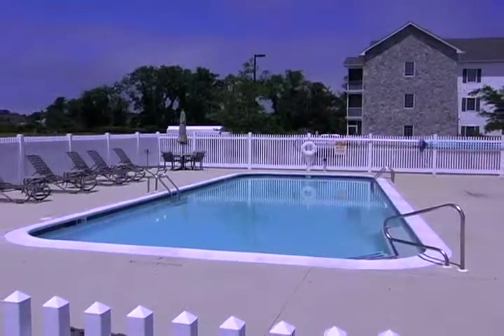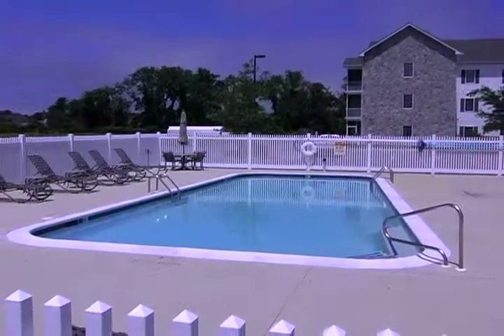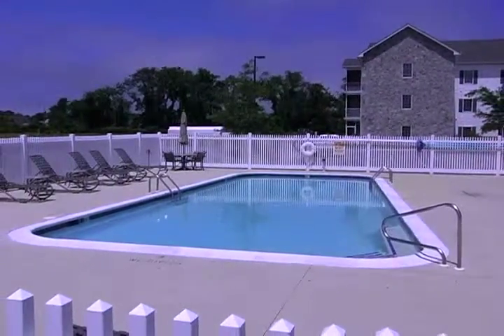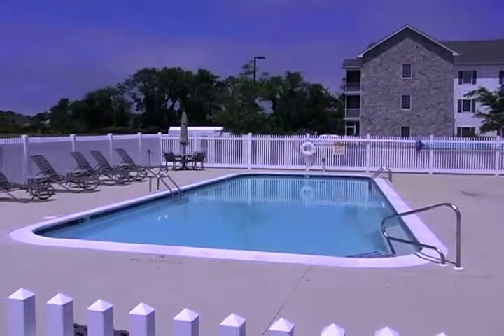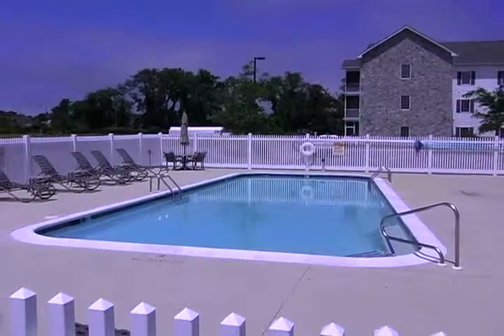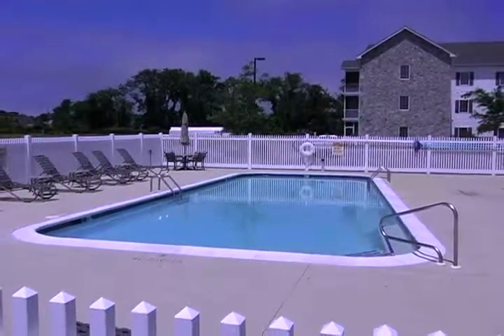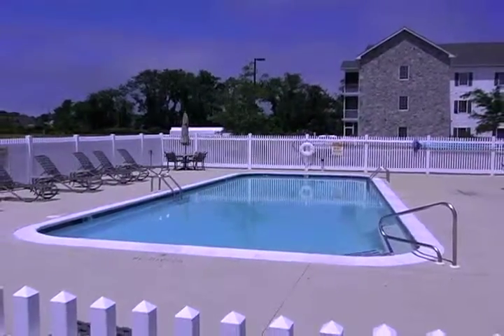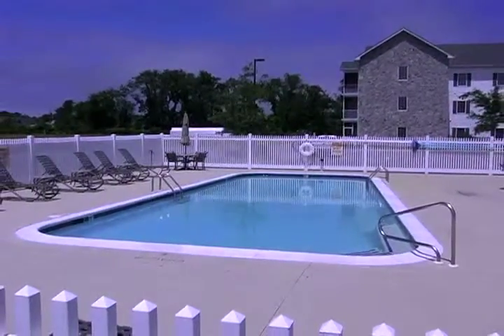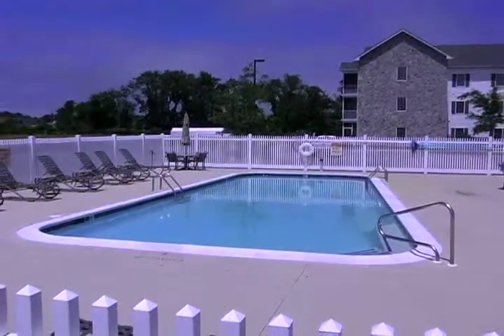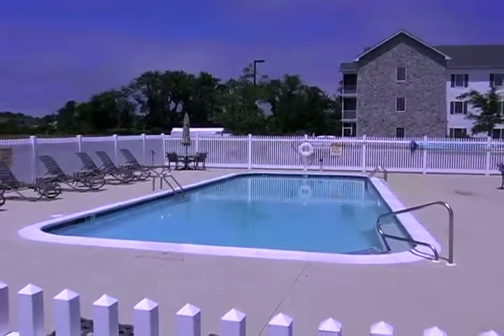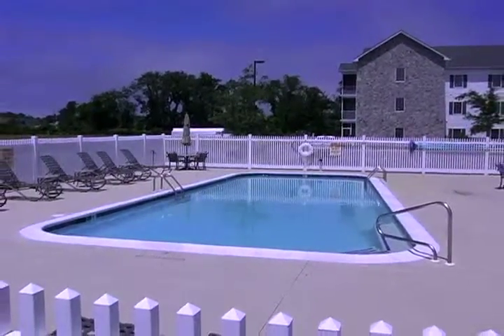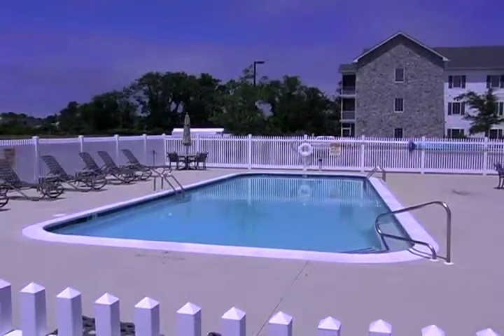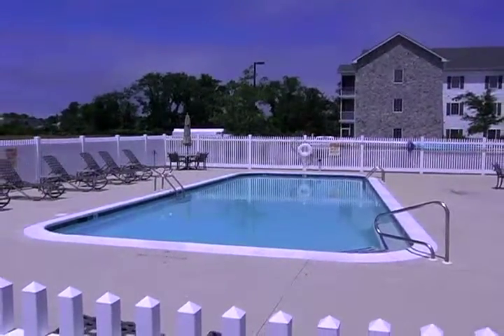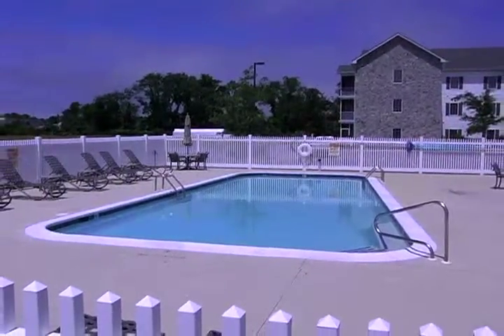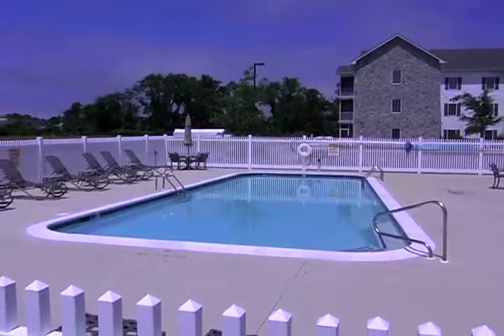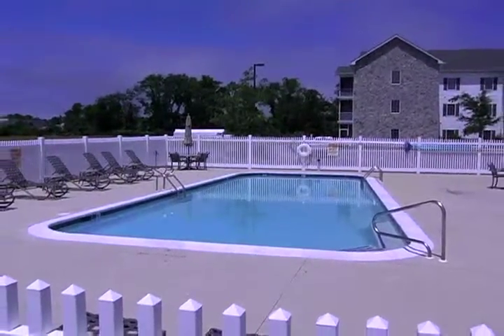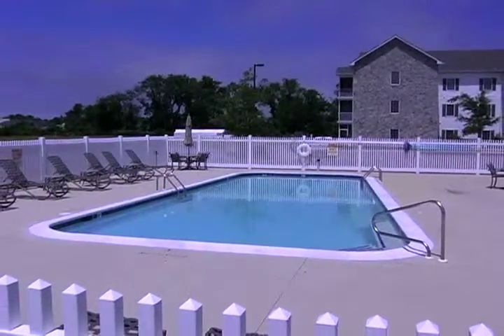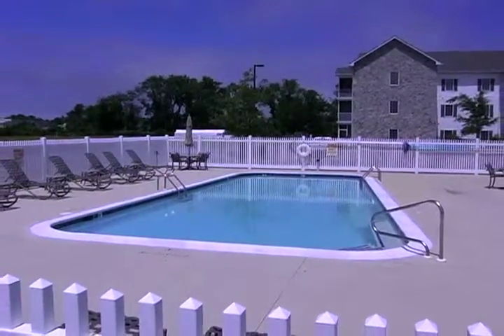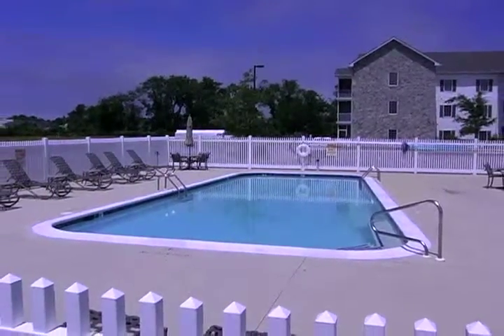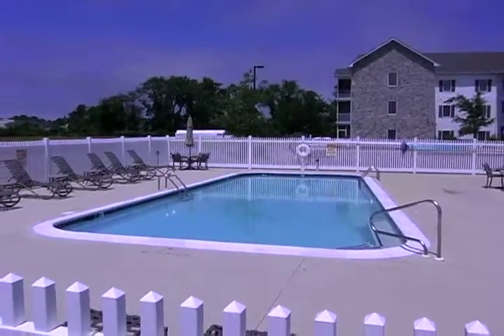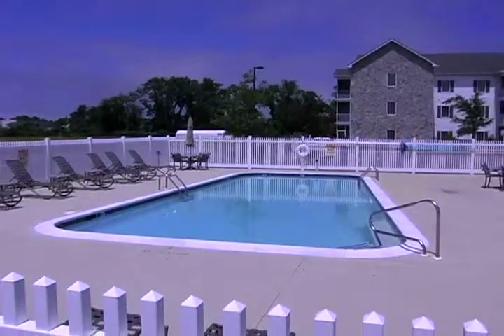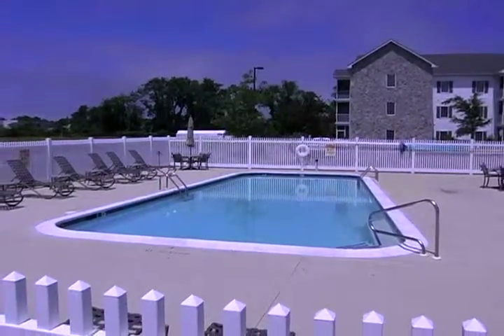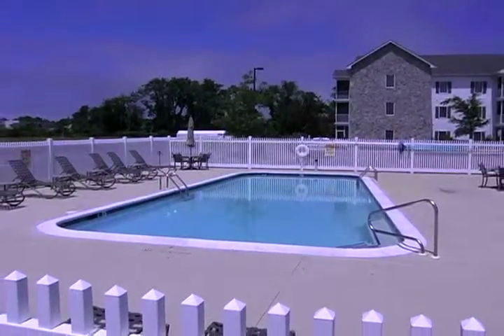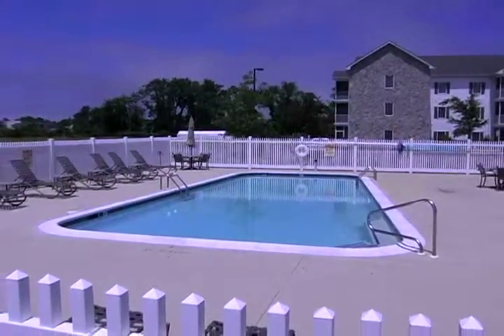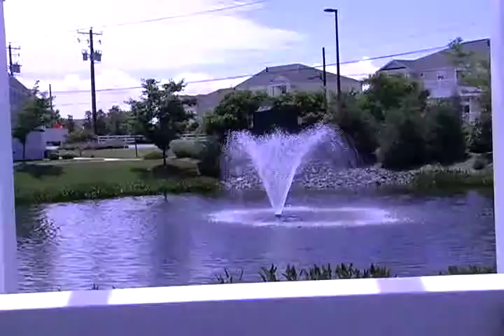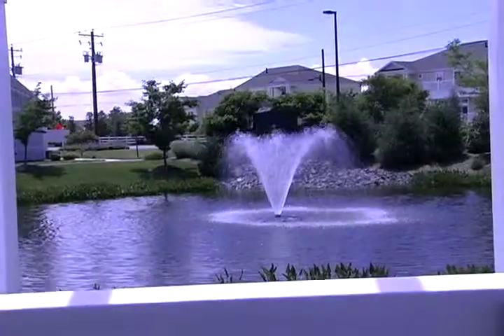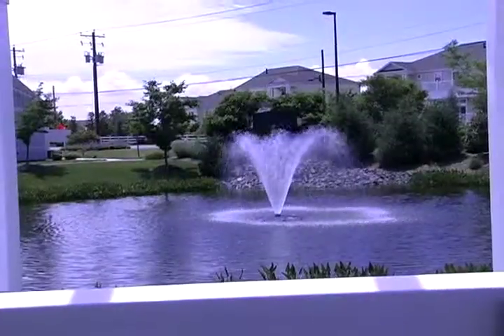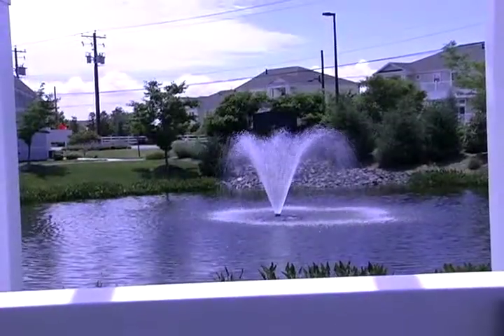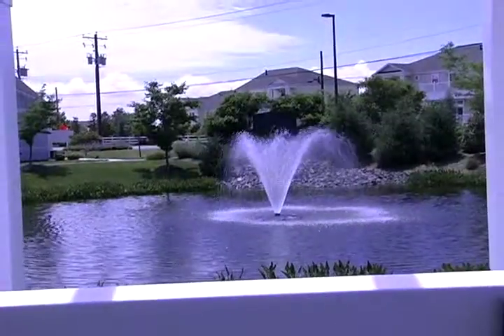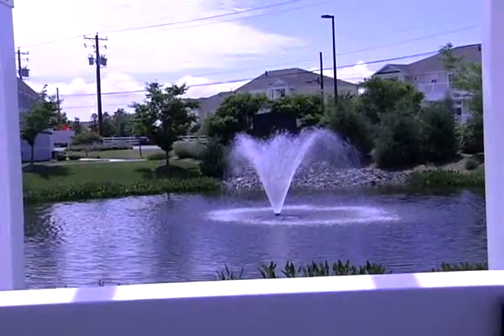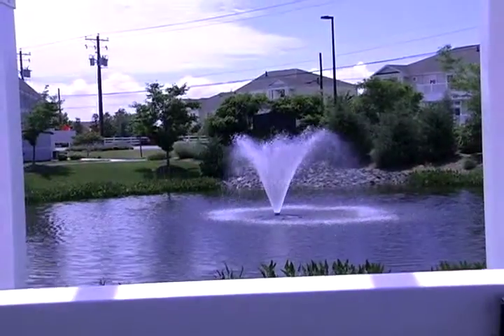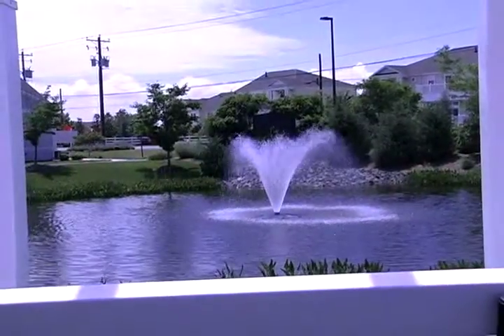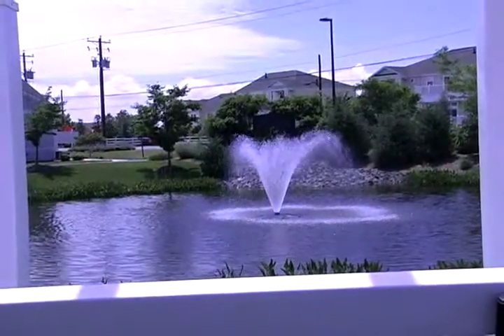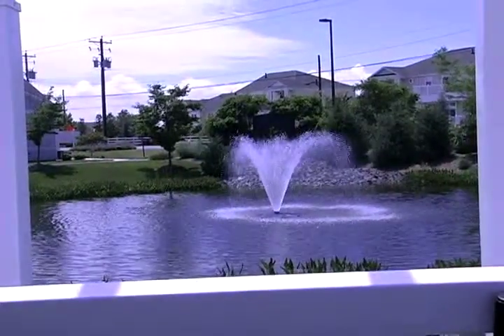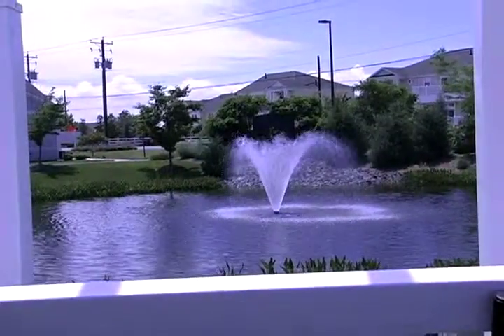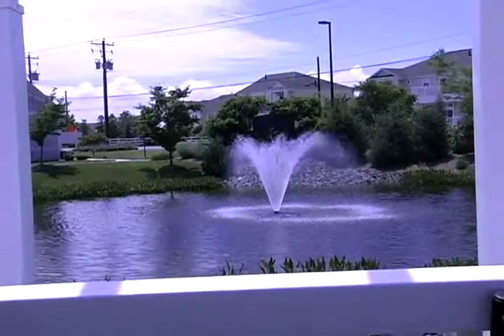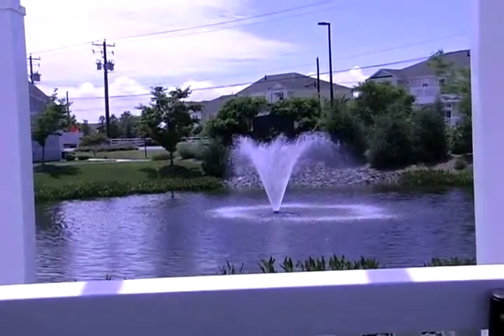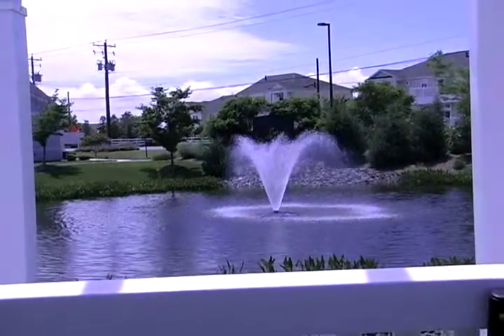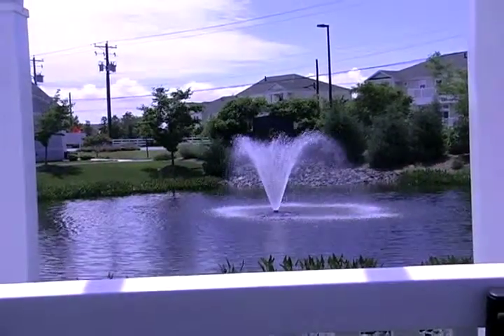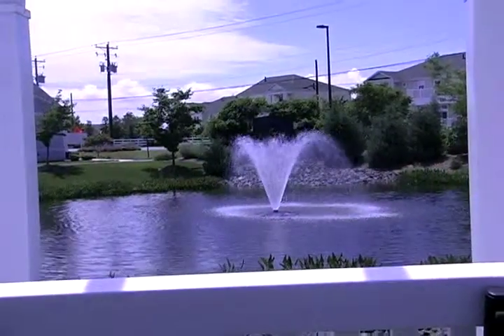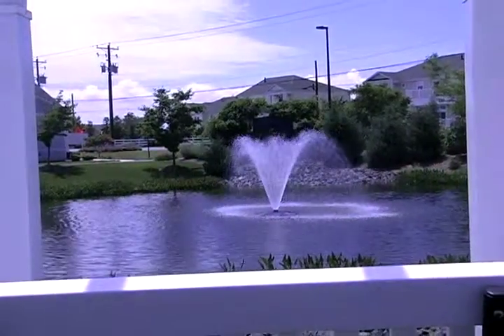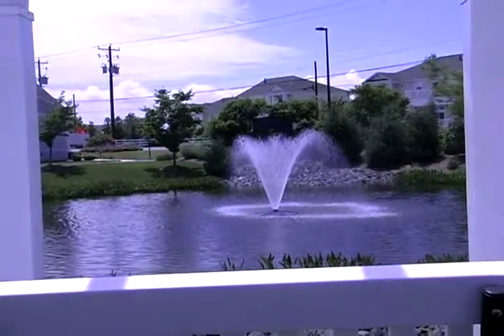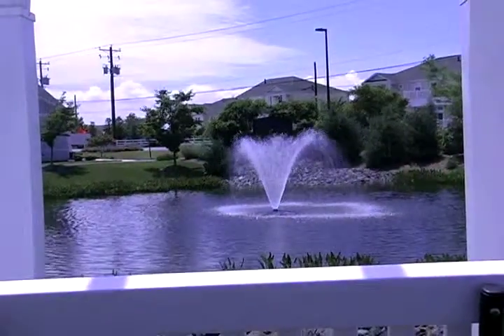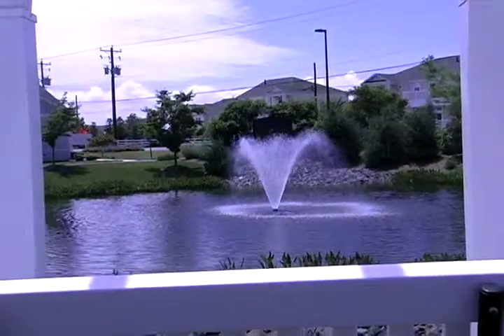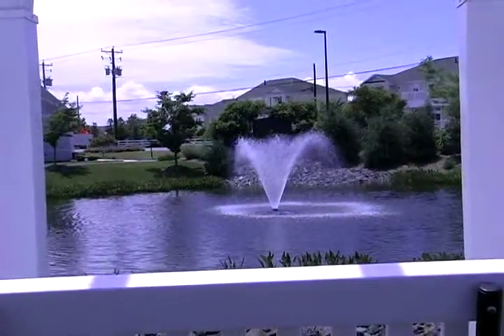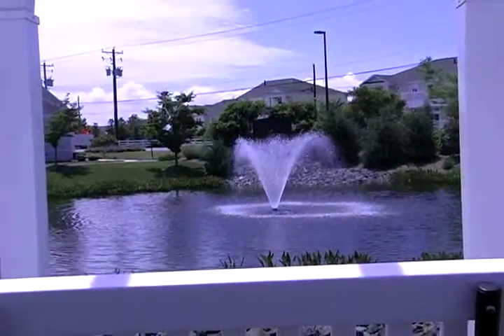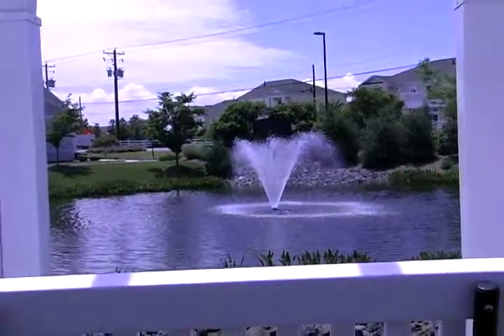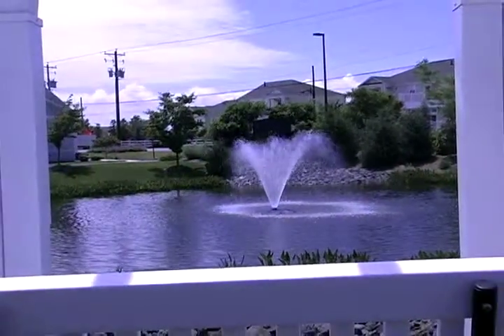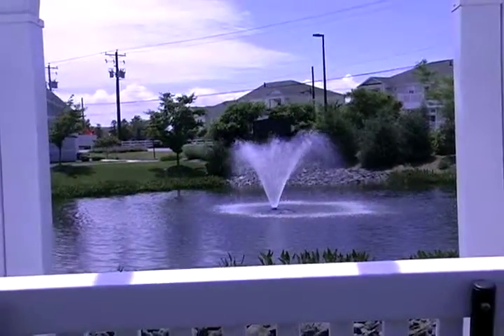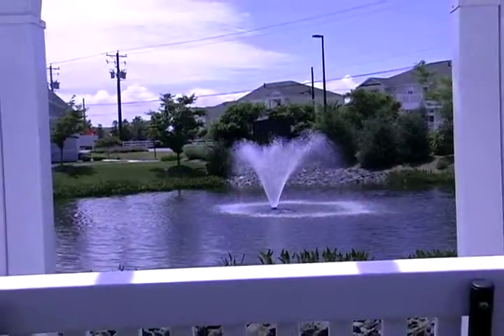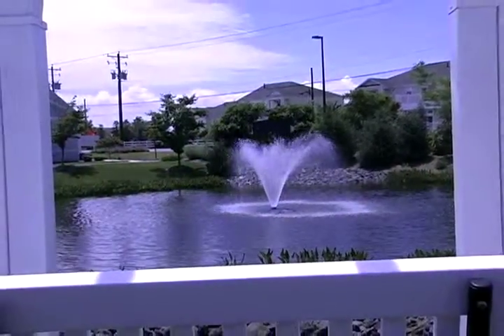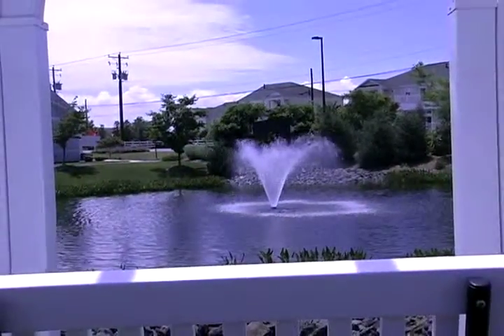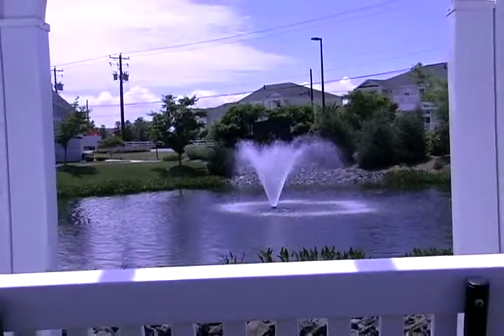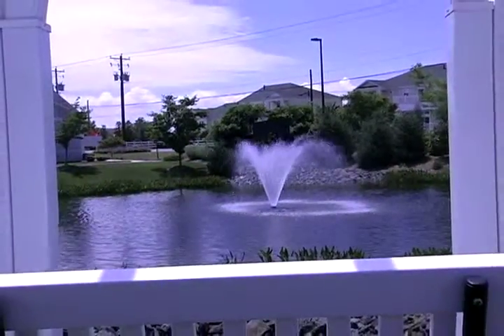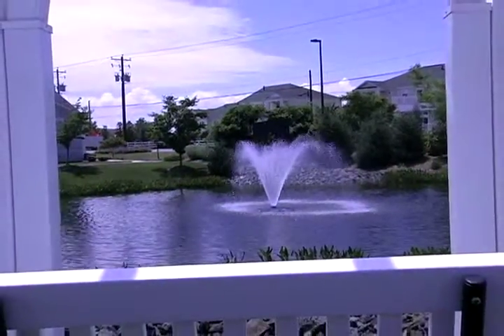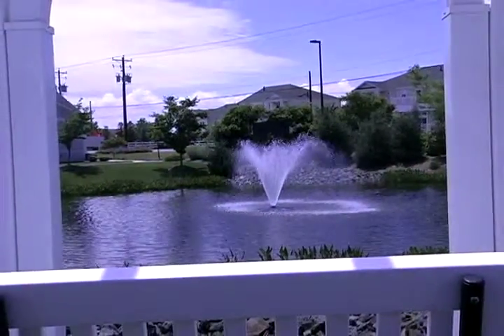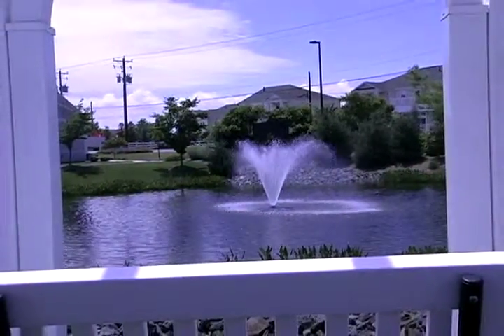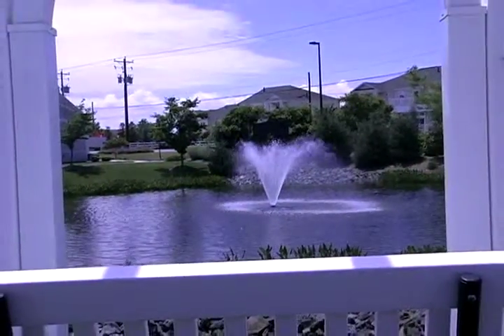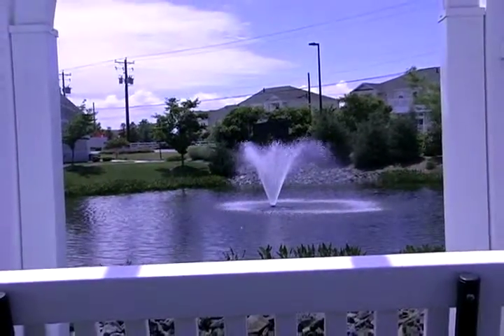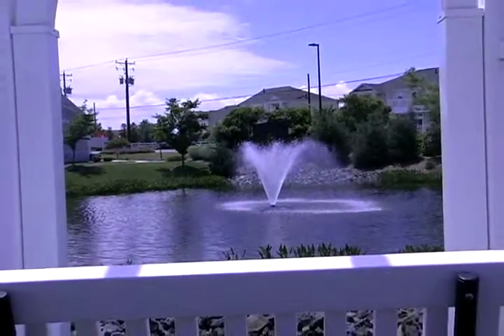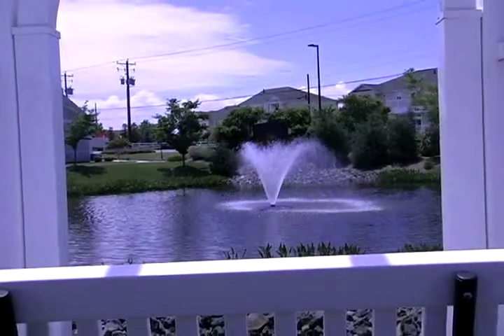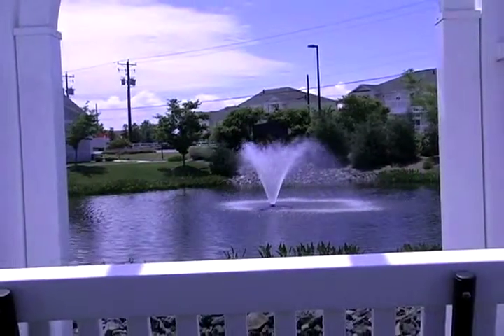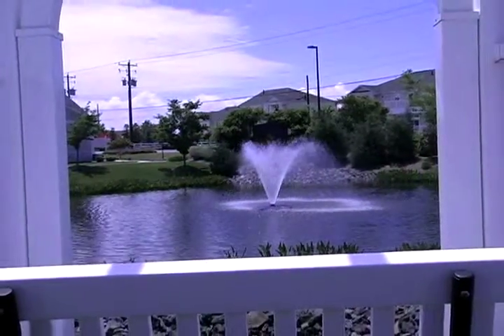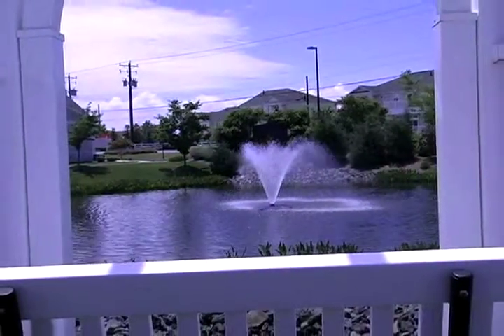Enjoy an afternoon by the sparkling pool, or sit back and enjoy the fountains, gardens, and landscaping.